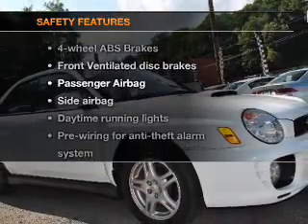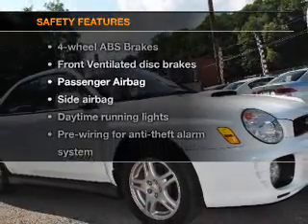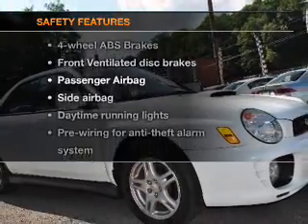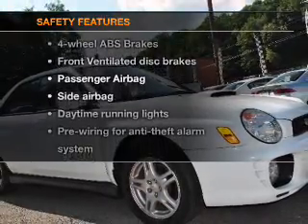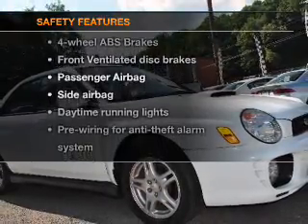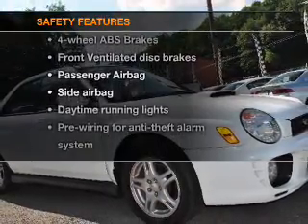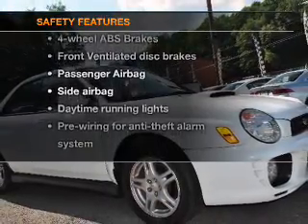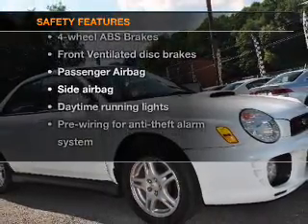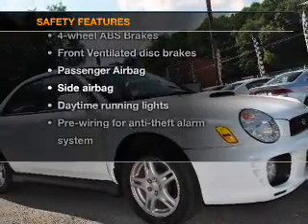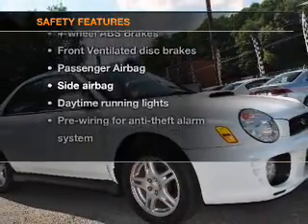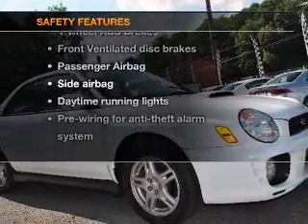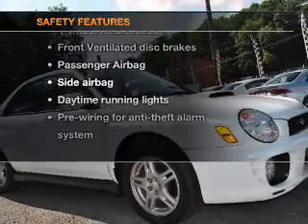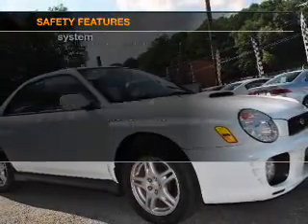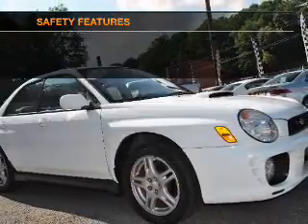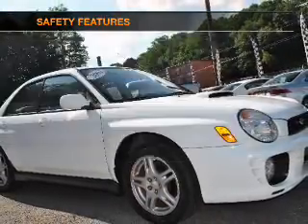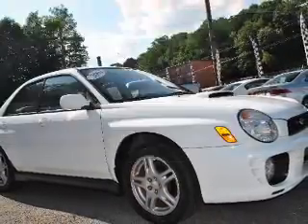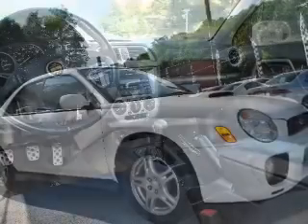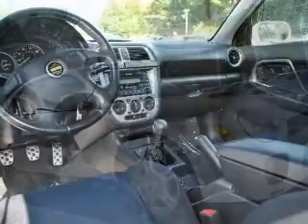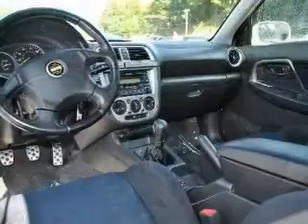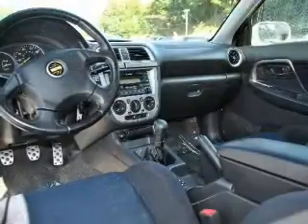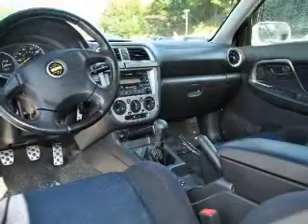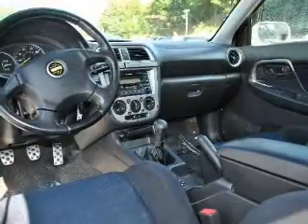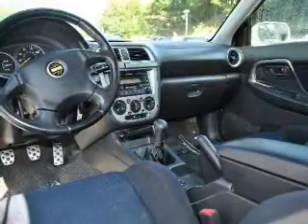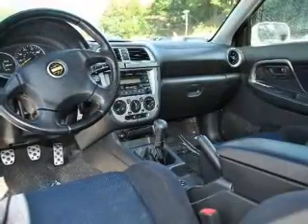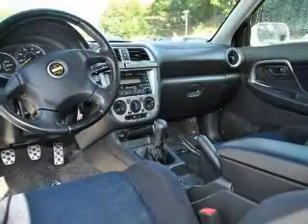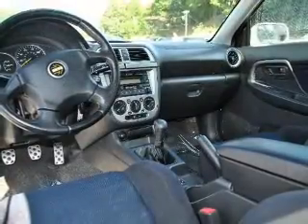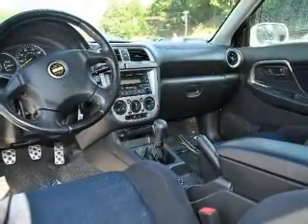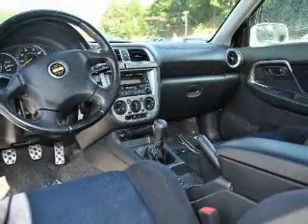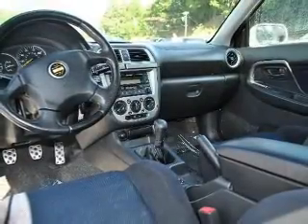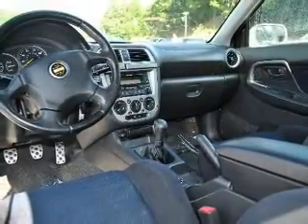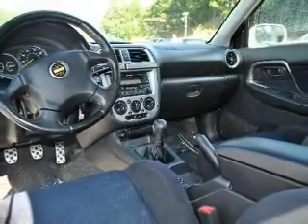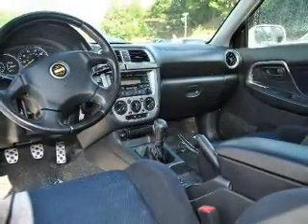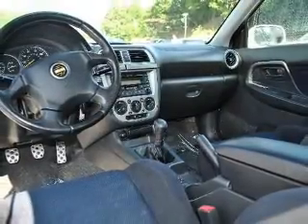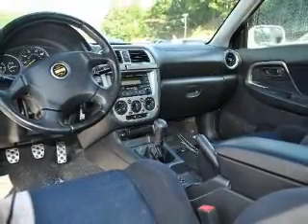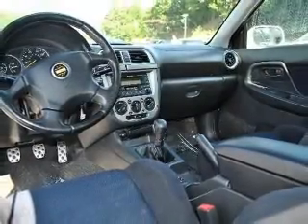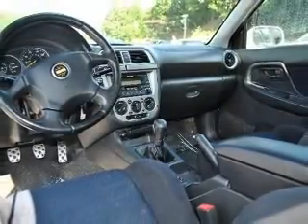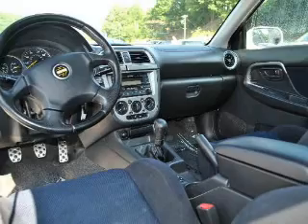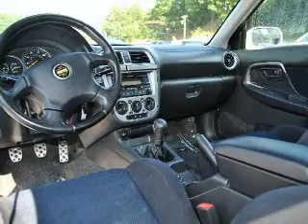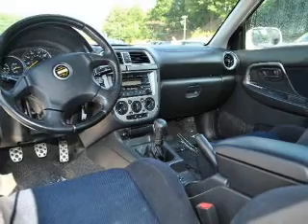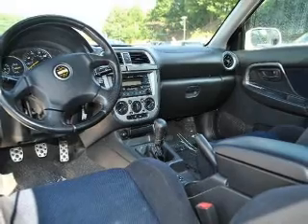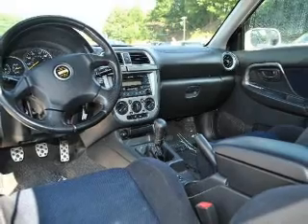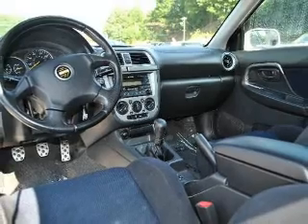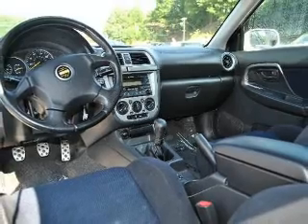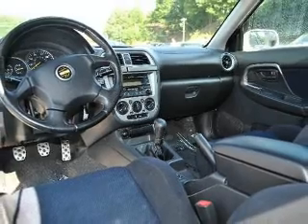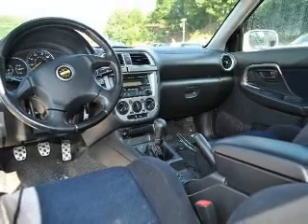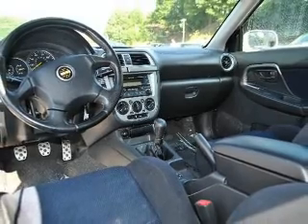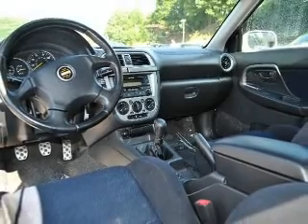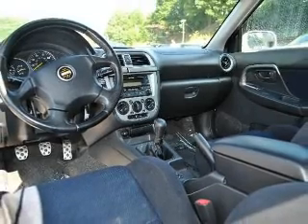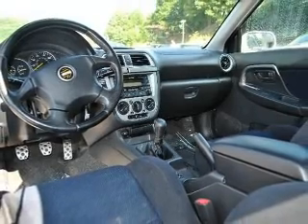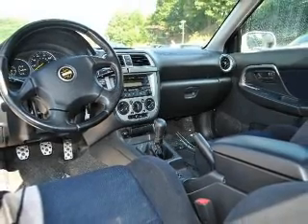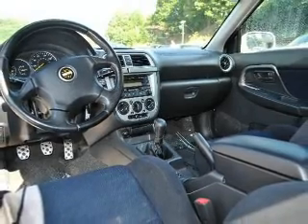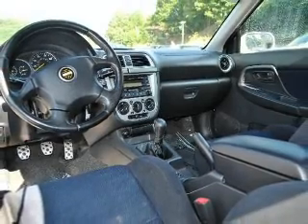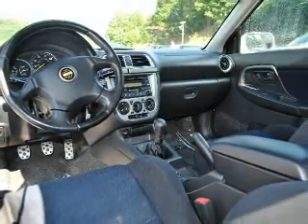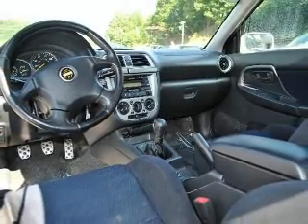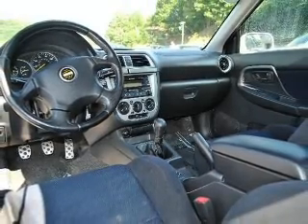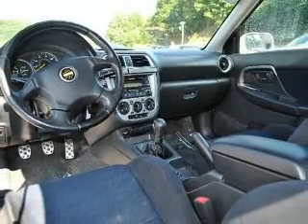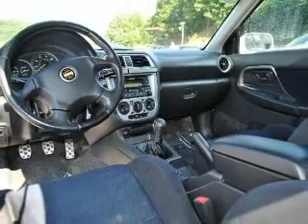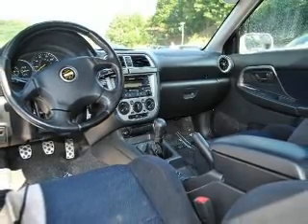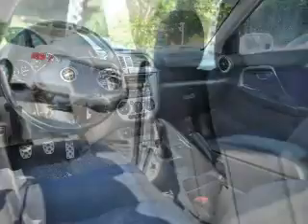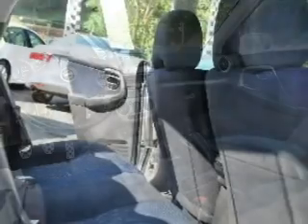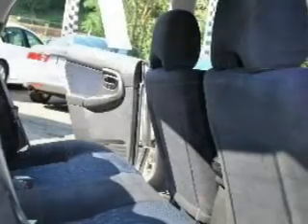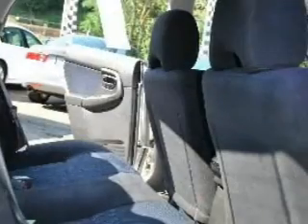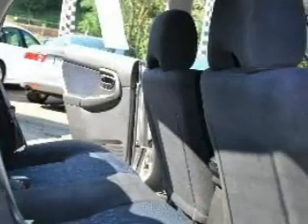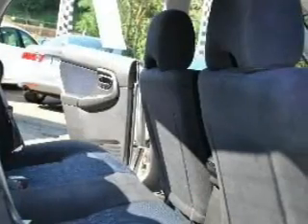And for your peace of mind, the following safety equipment is included: front ventilated disc brakes, passenger airbag, side airbag, and daytime running lights.